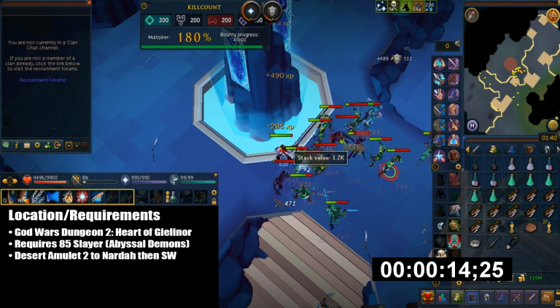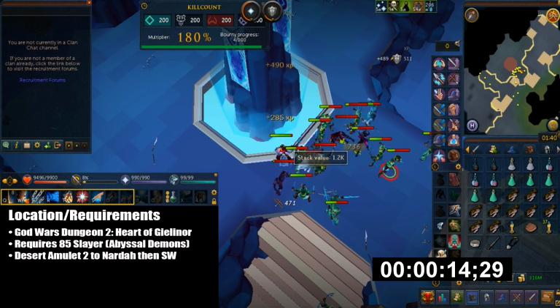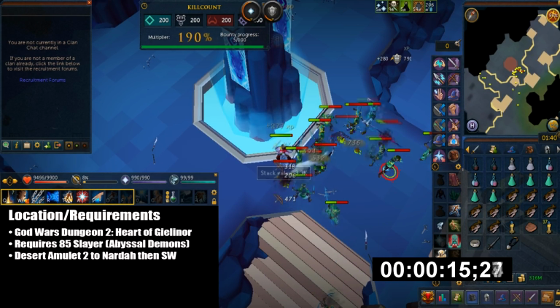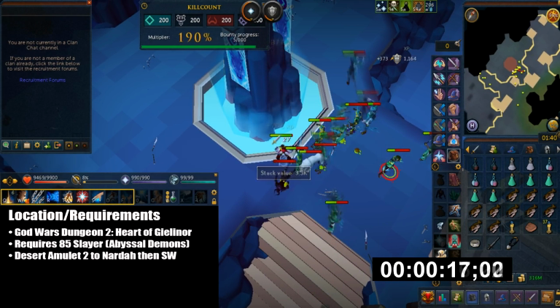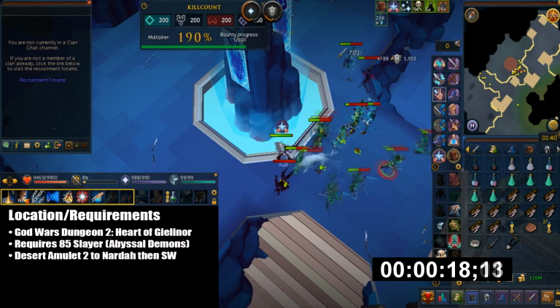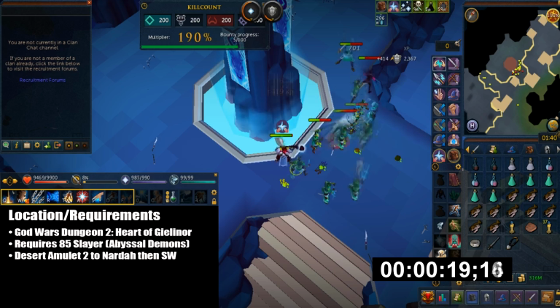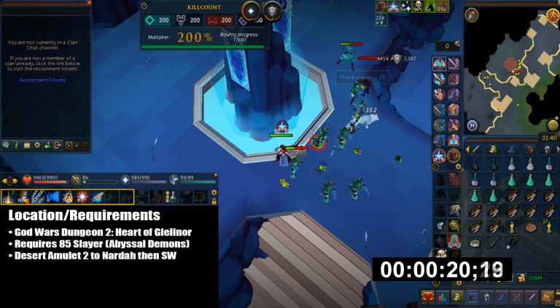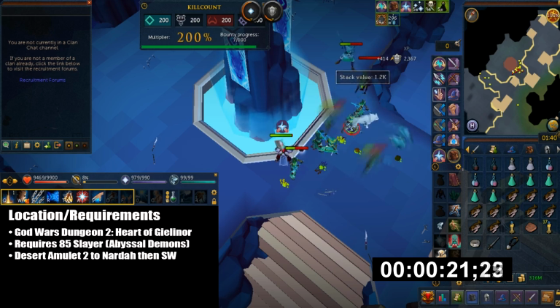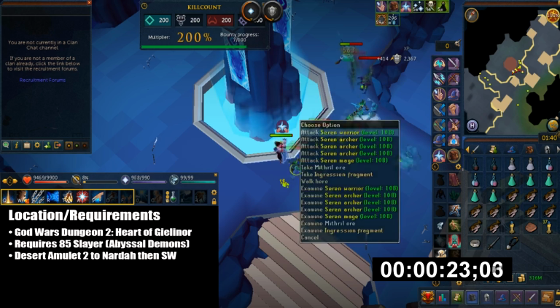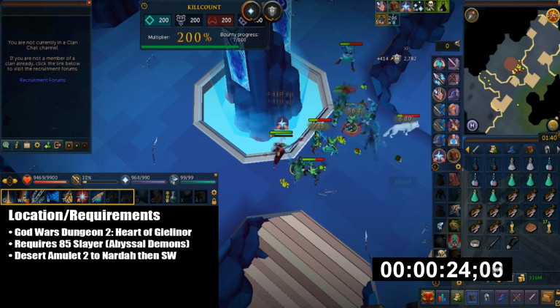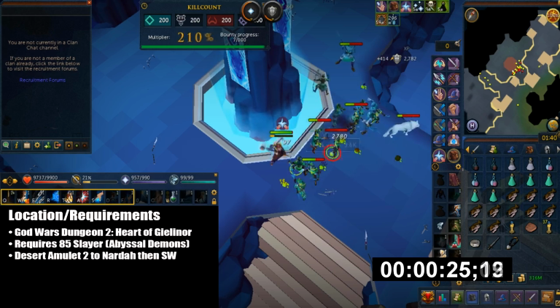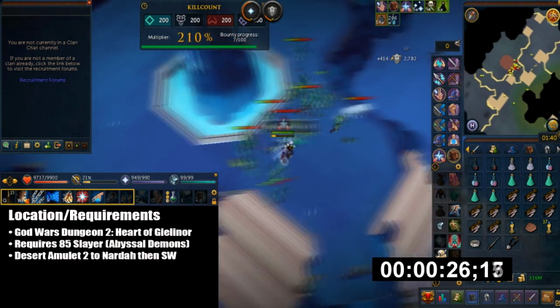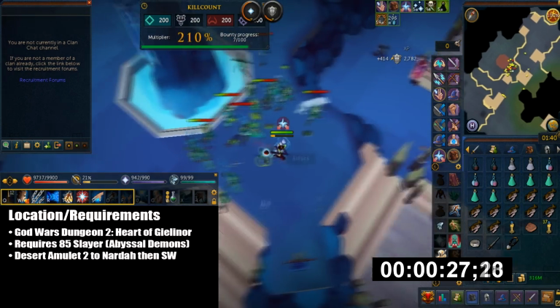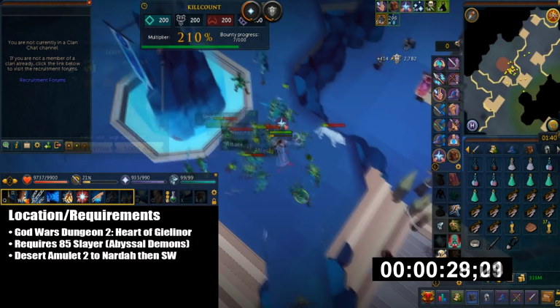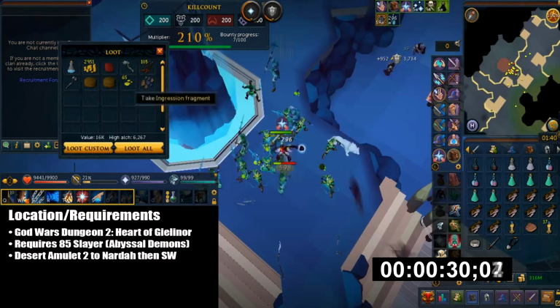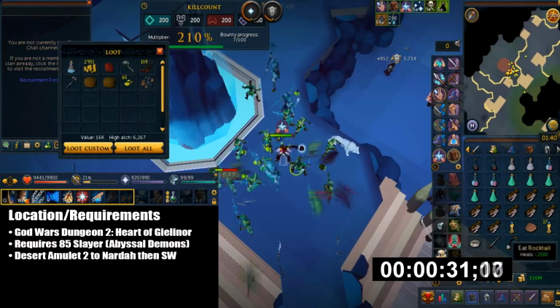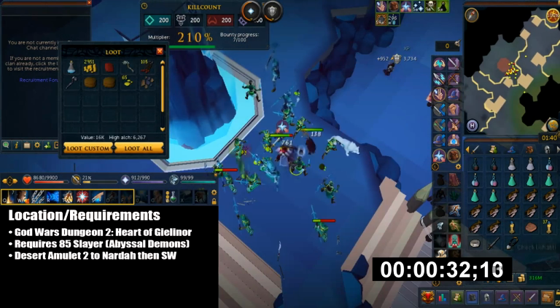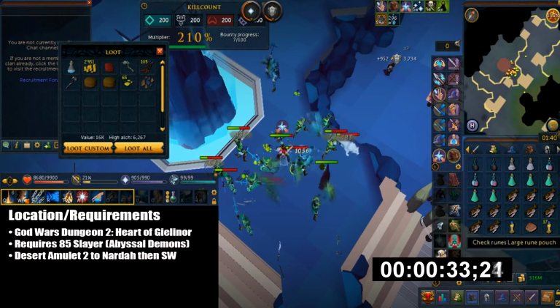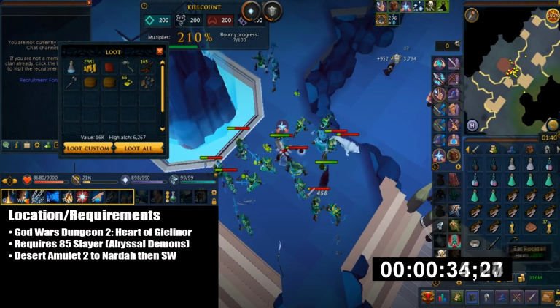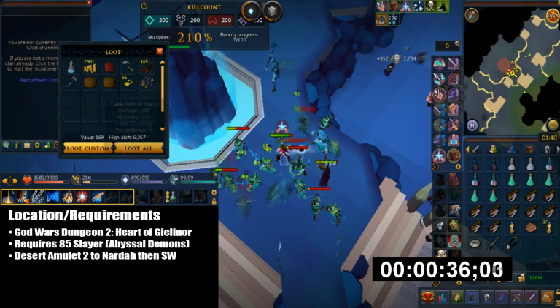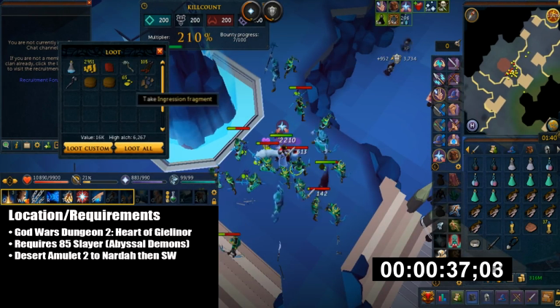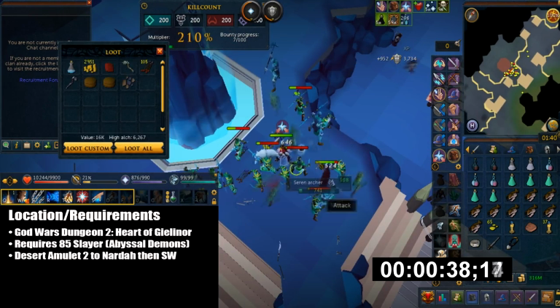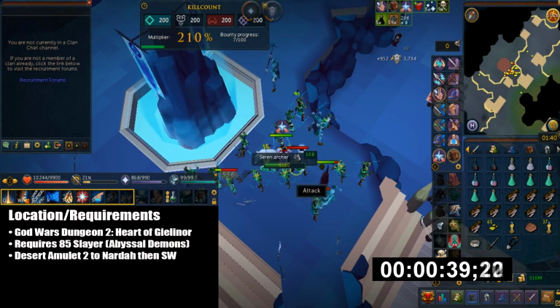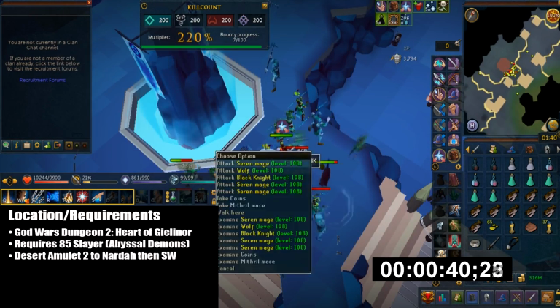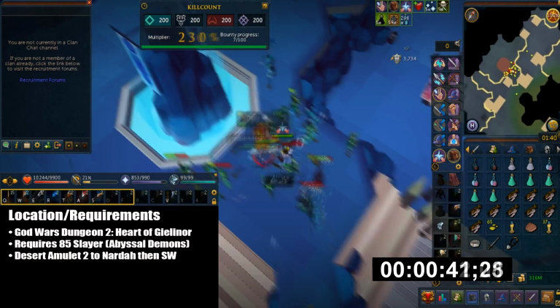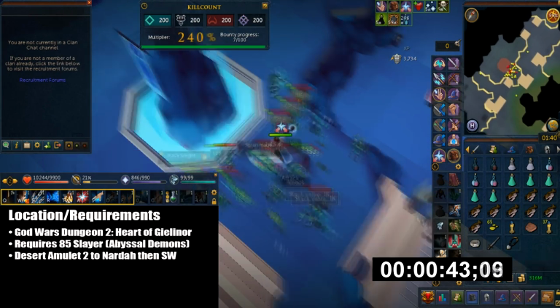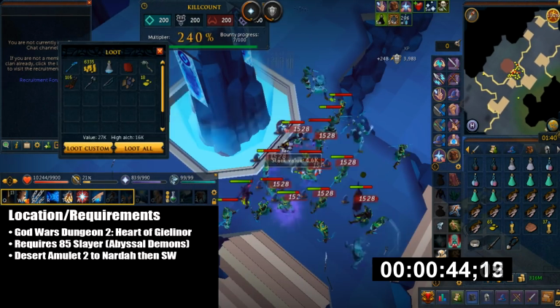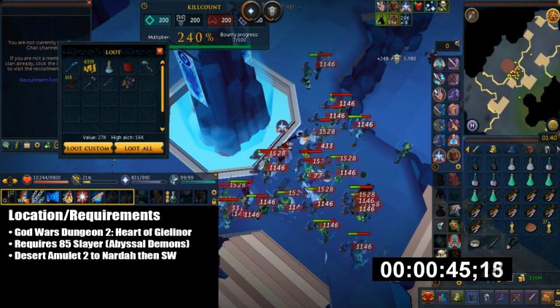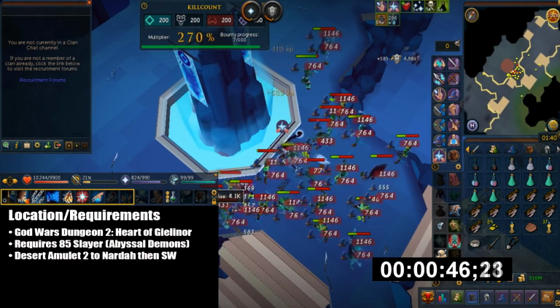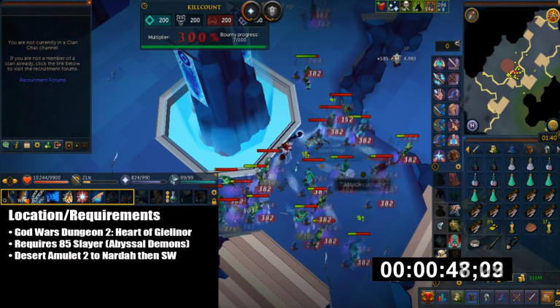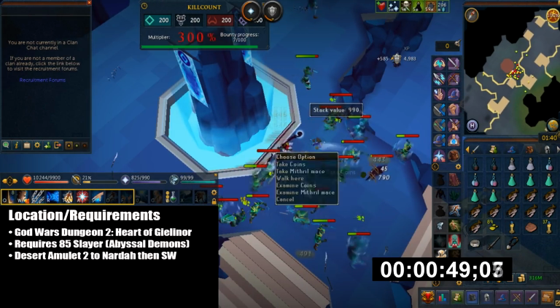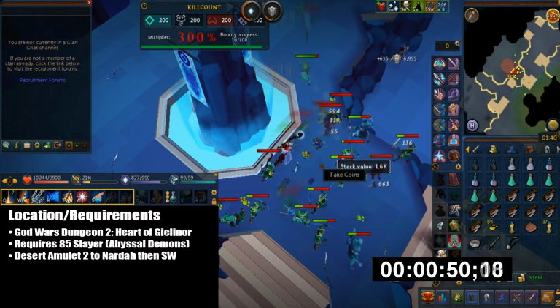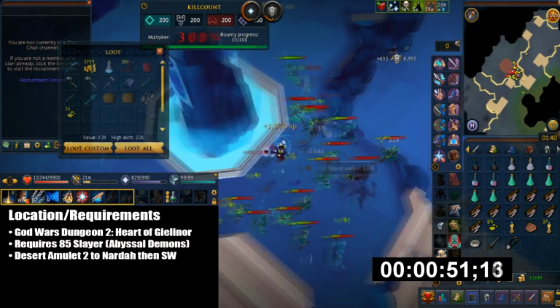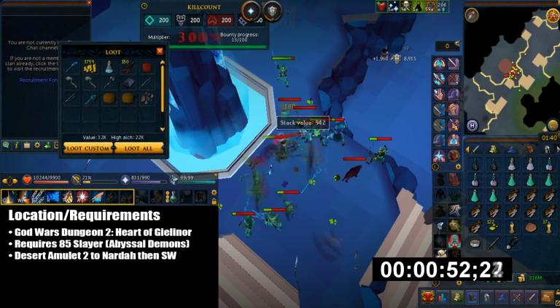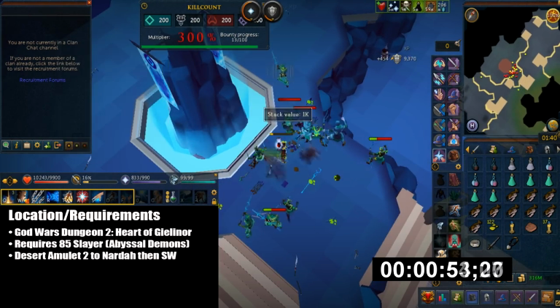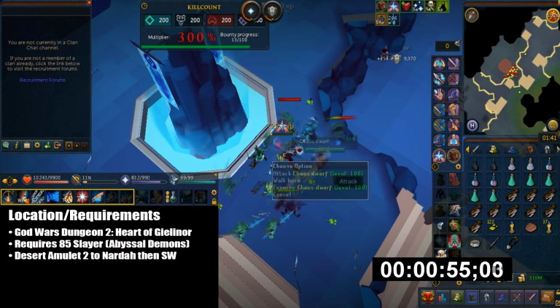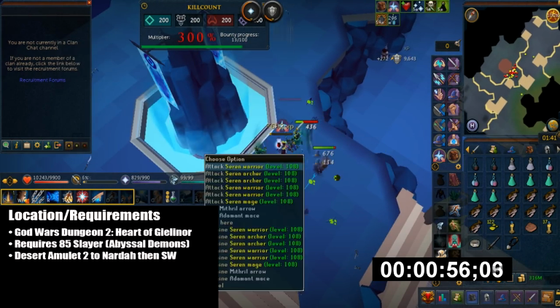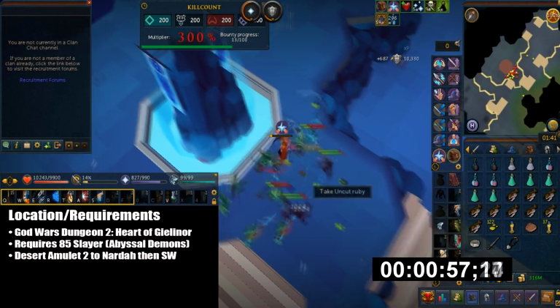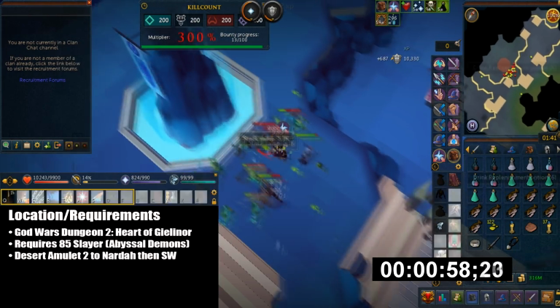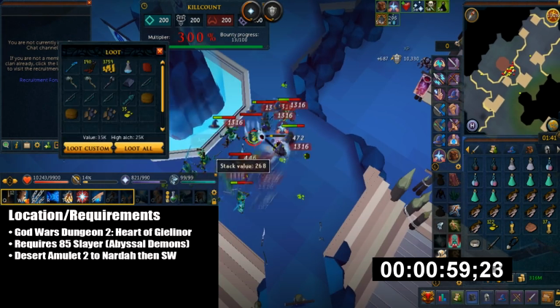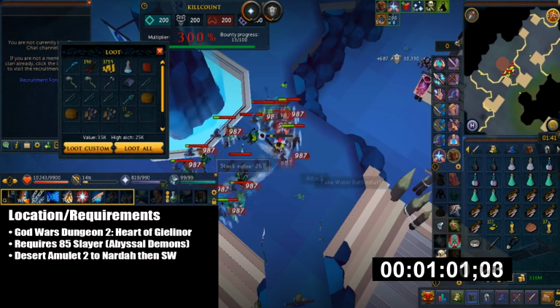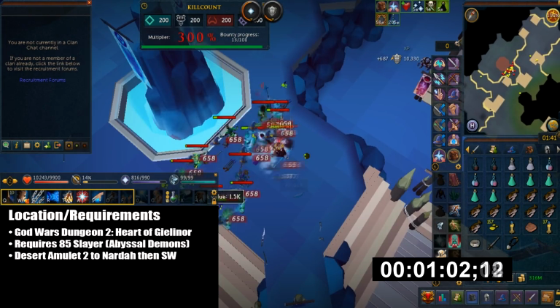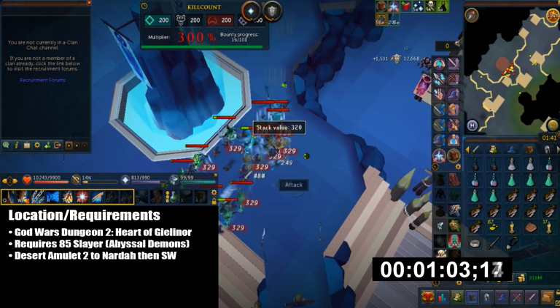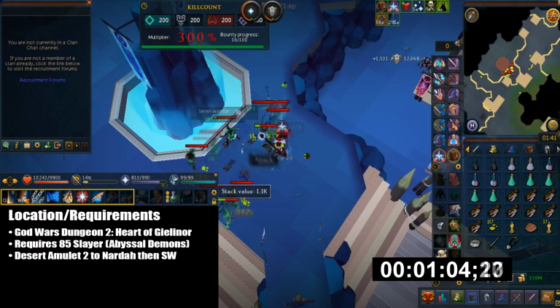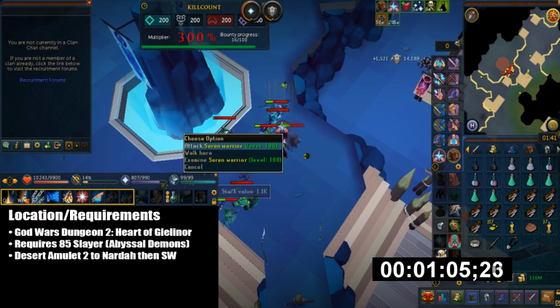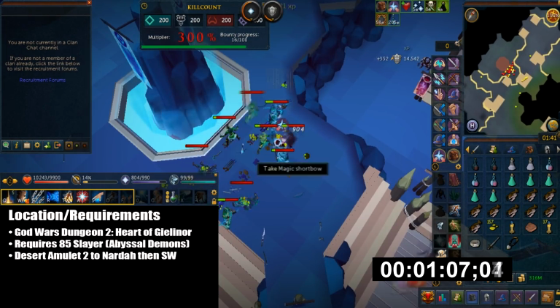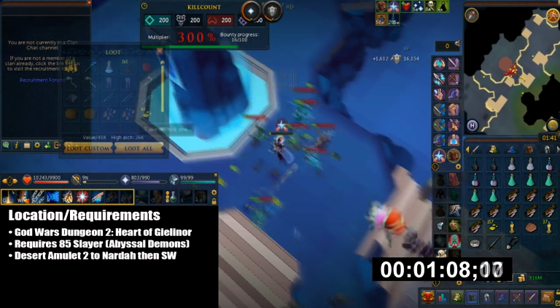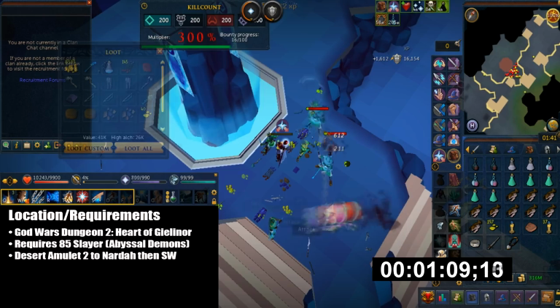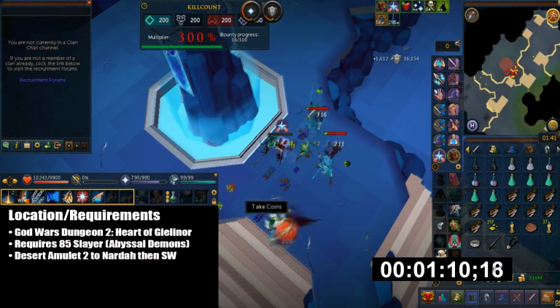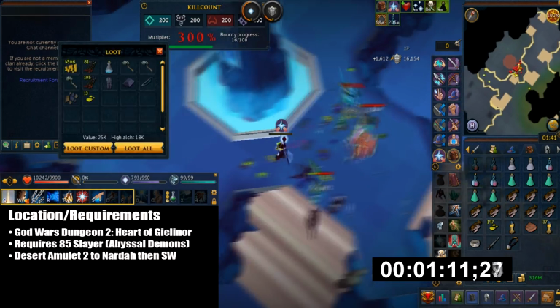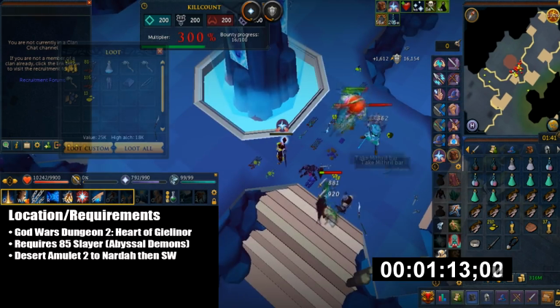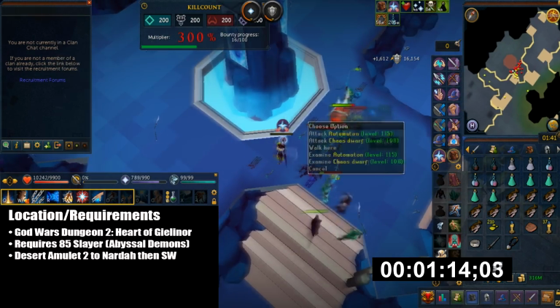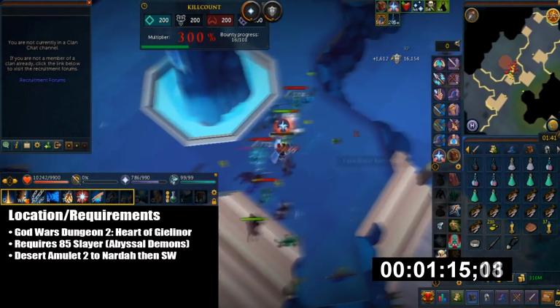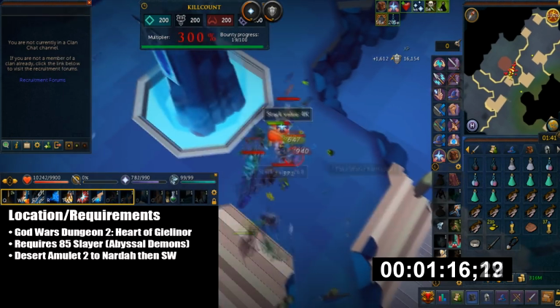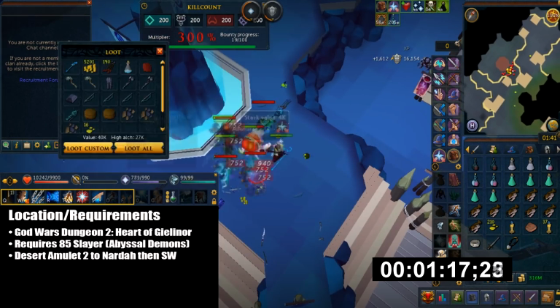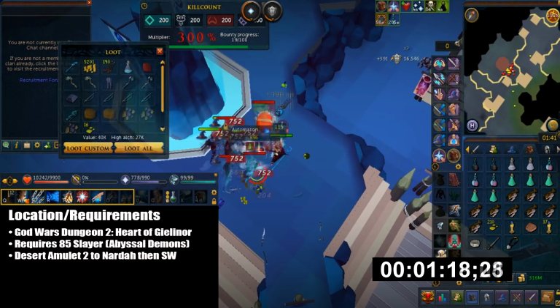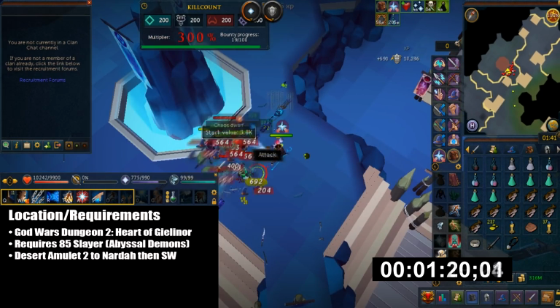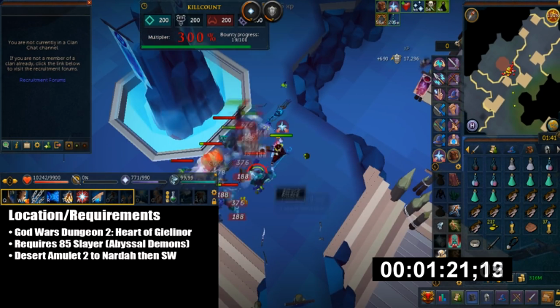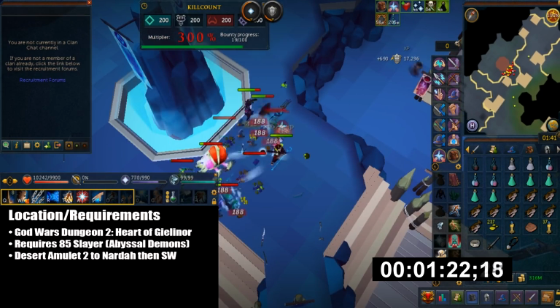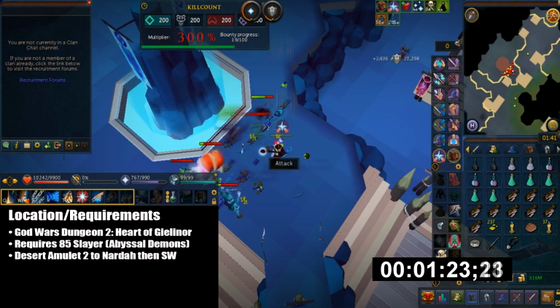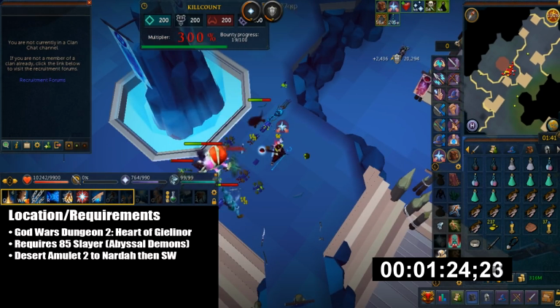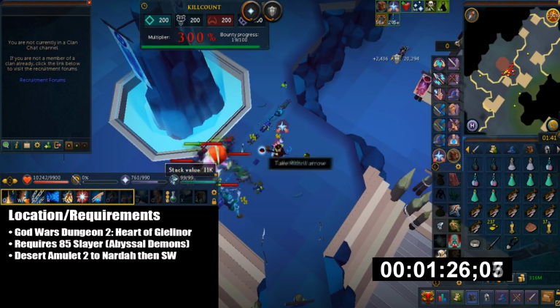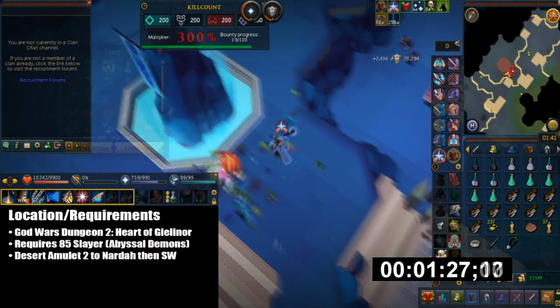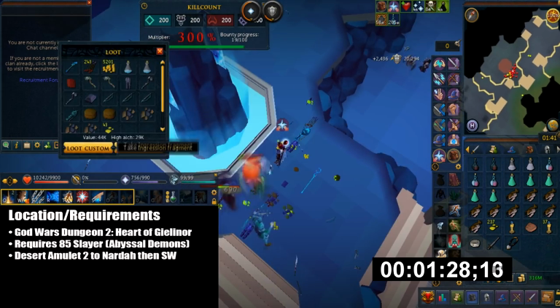You can get there by using the Desert Amulet 2 or higher, then teleport to Nardah, and then run southwest and climb down.